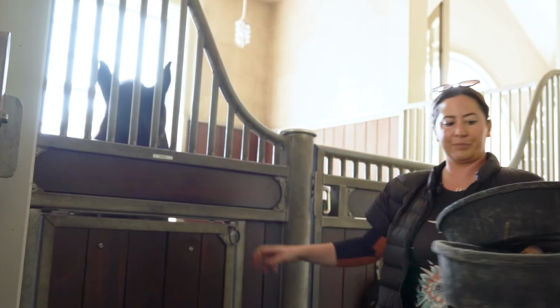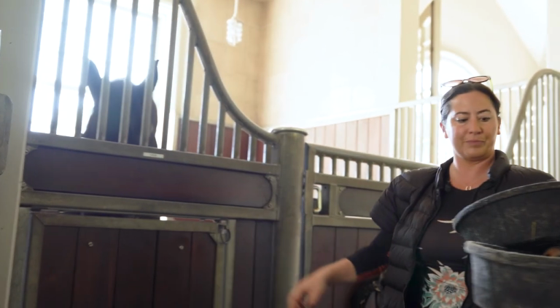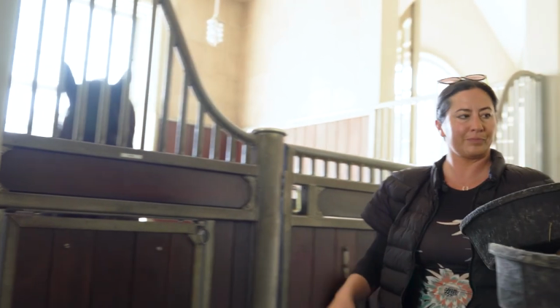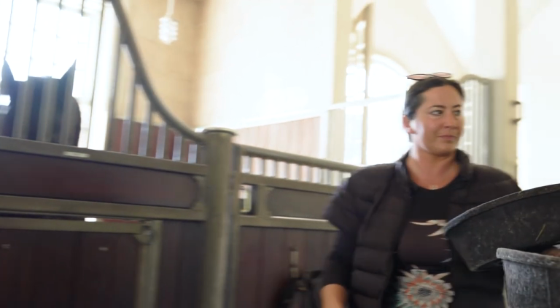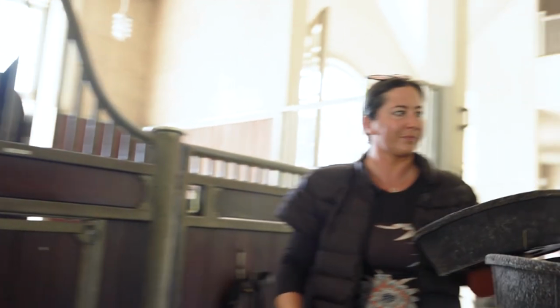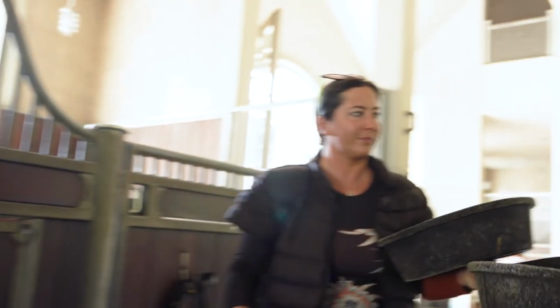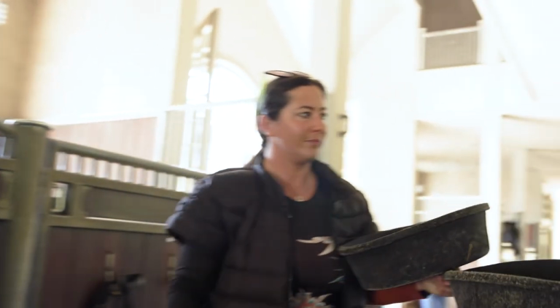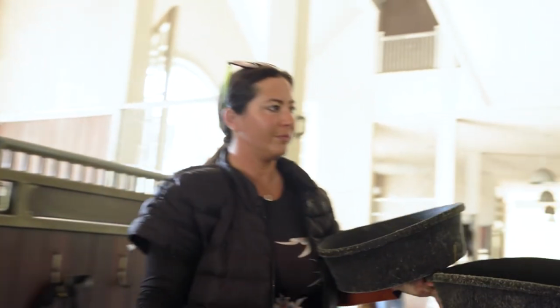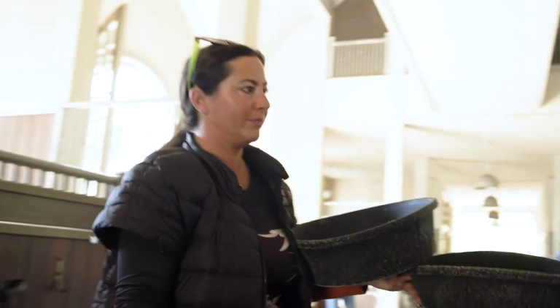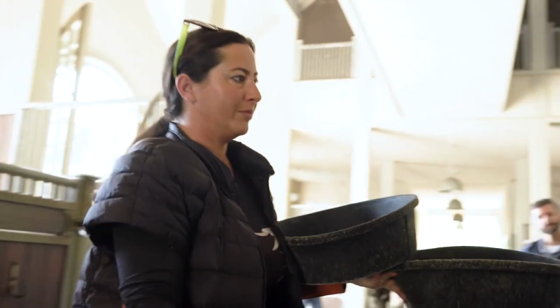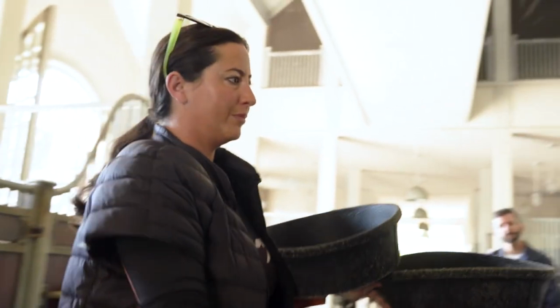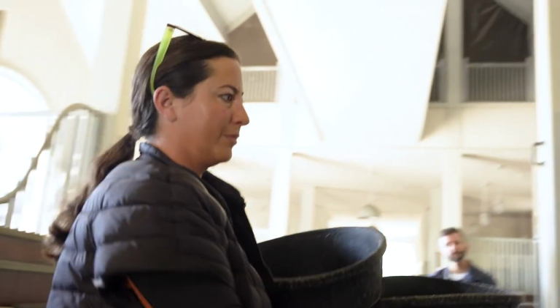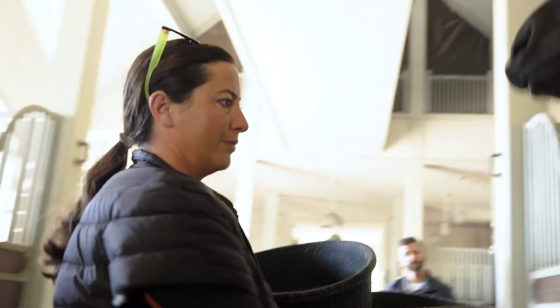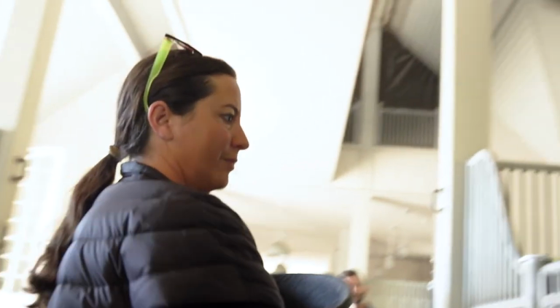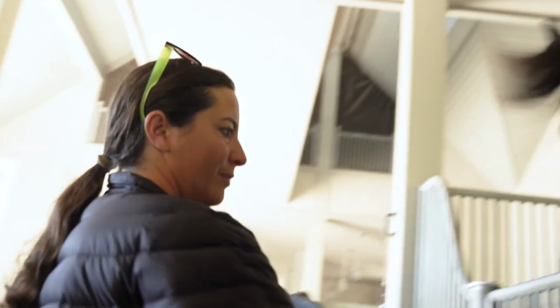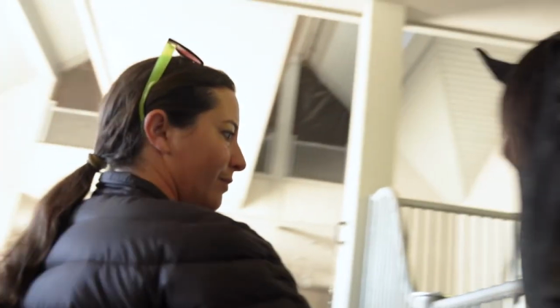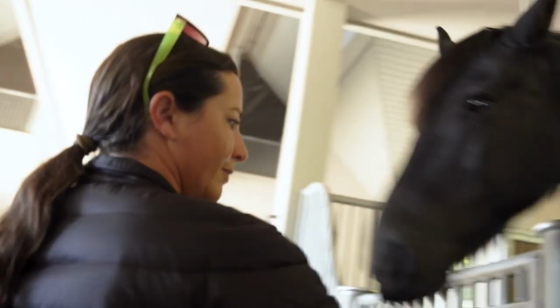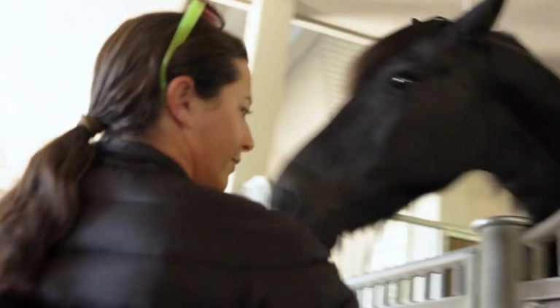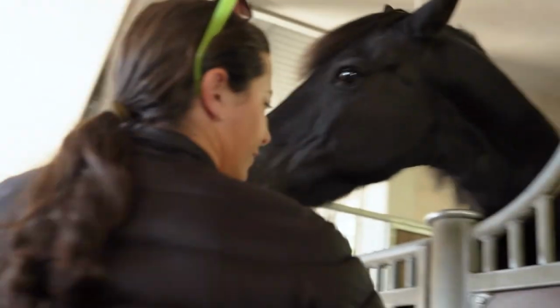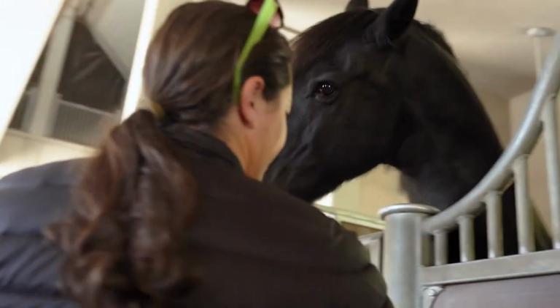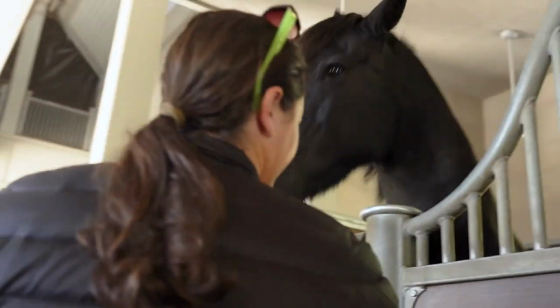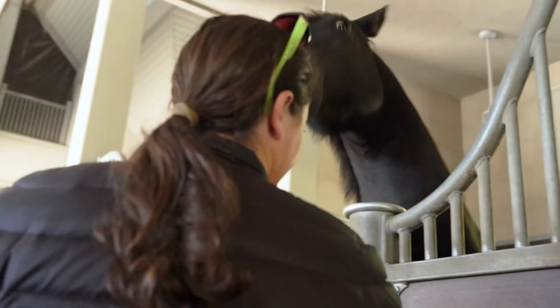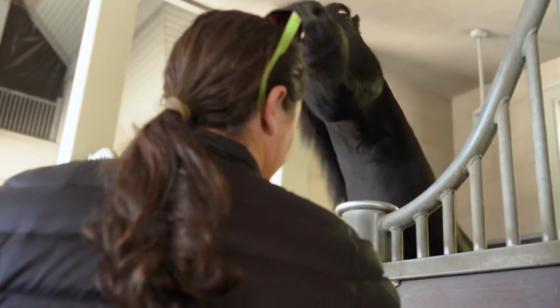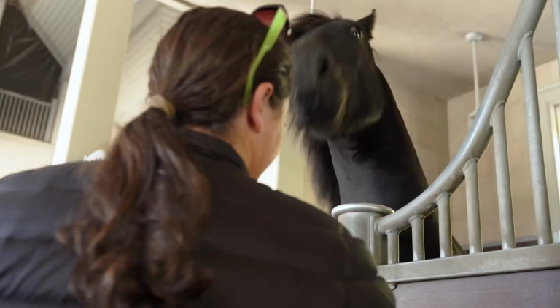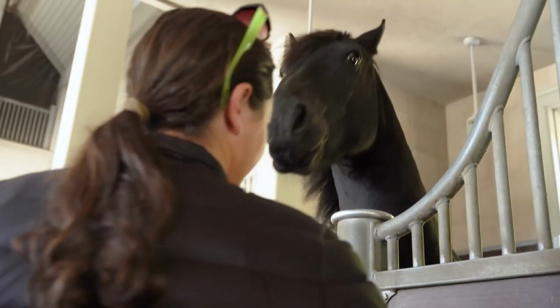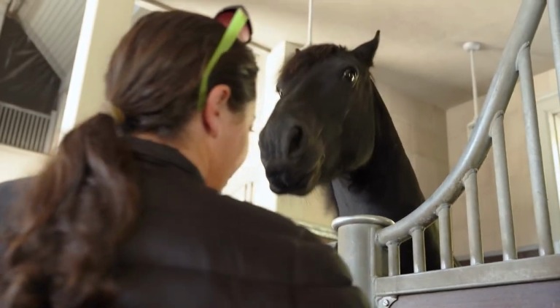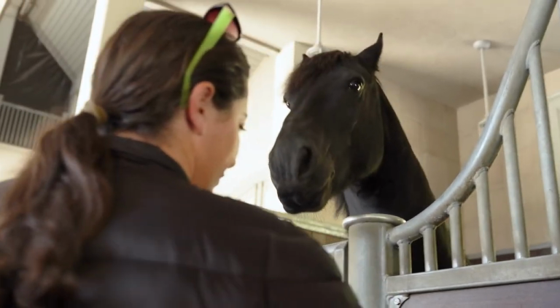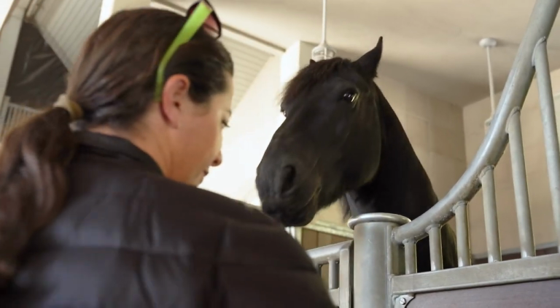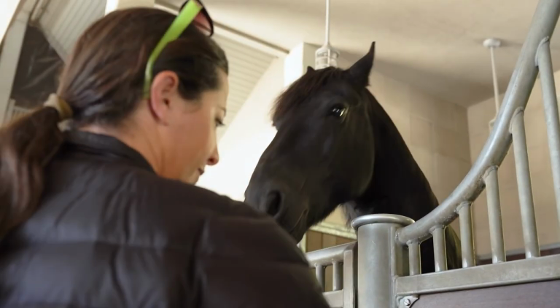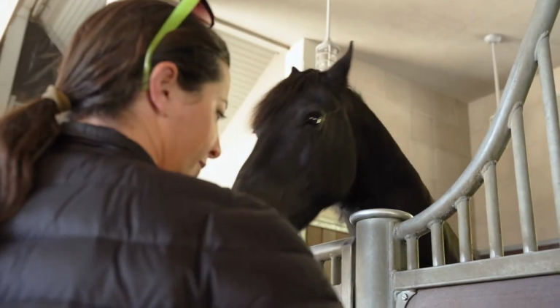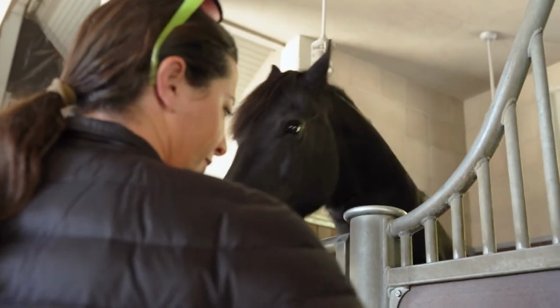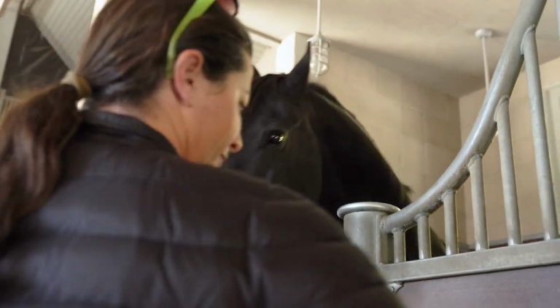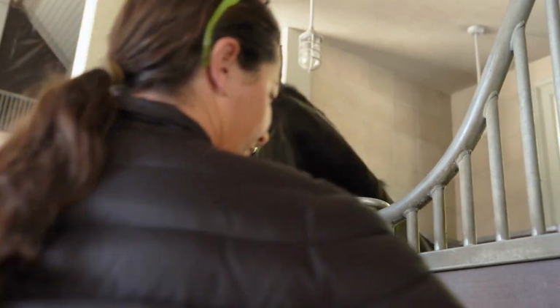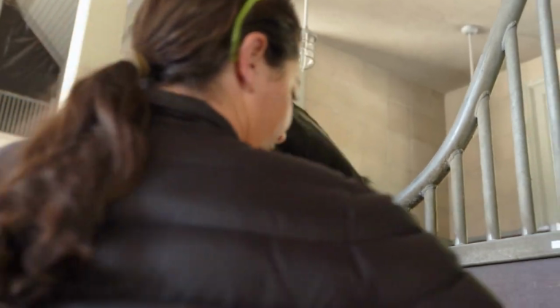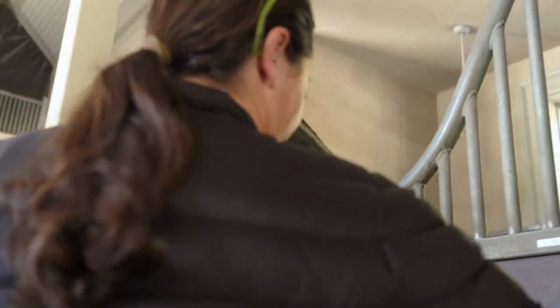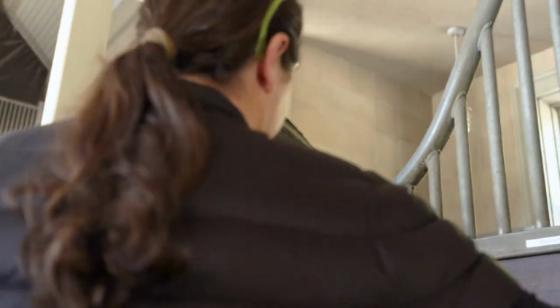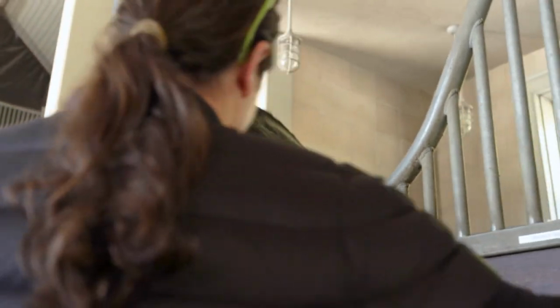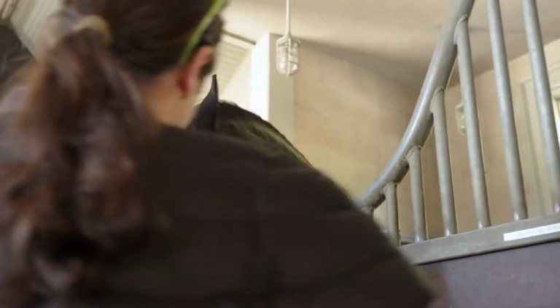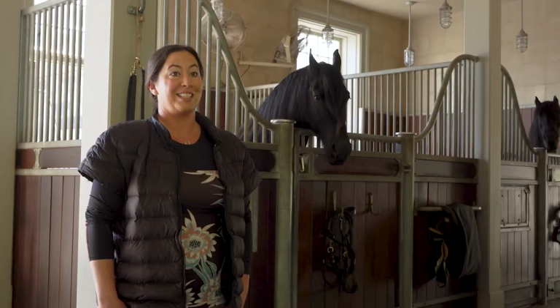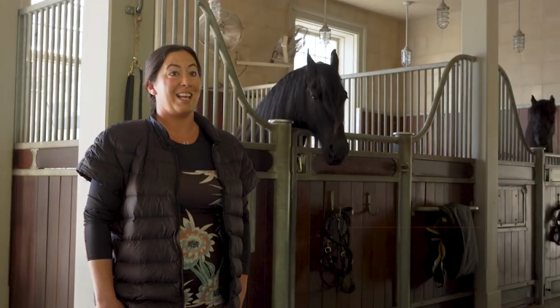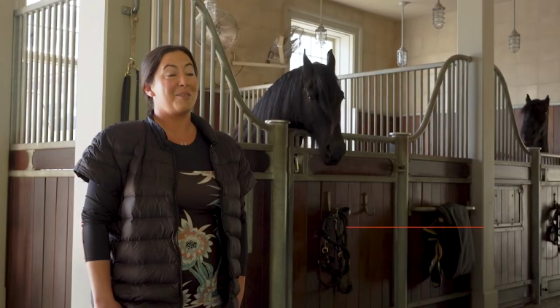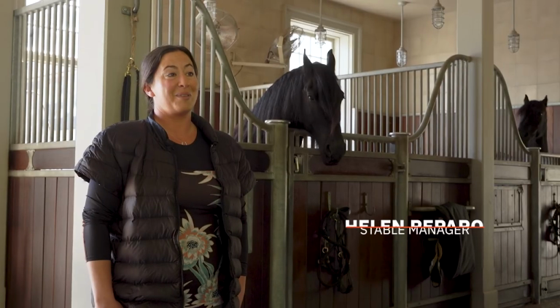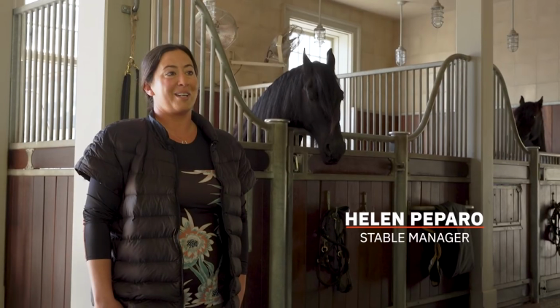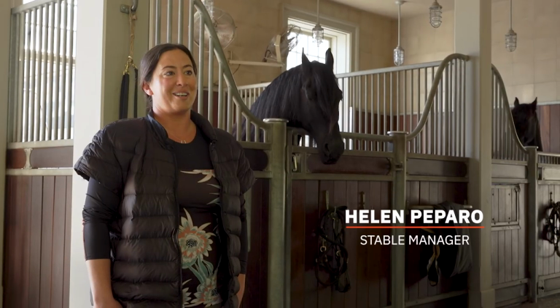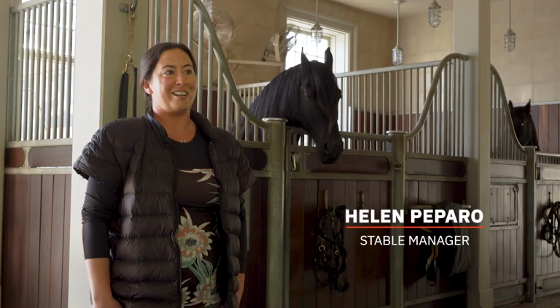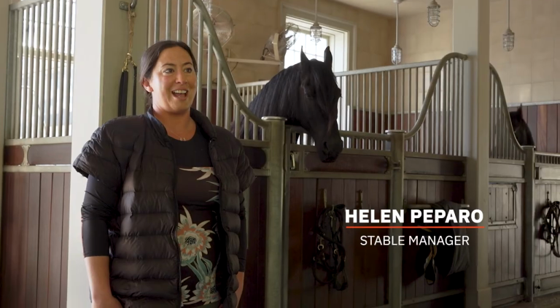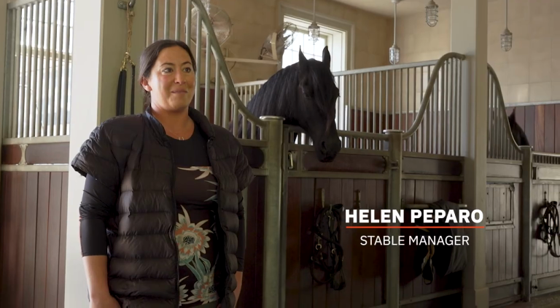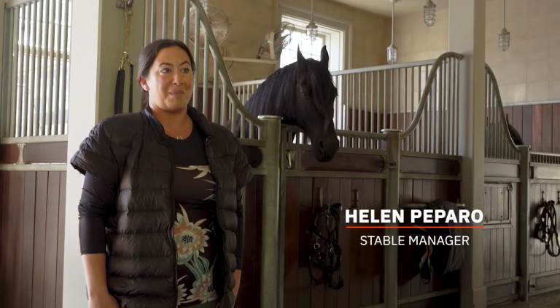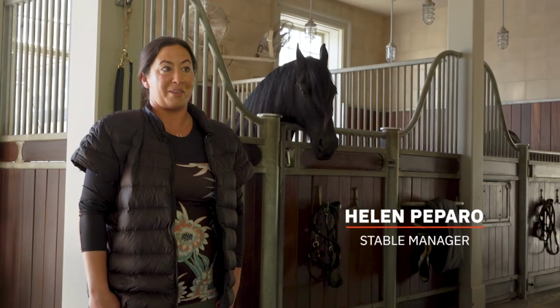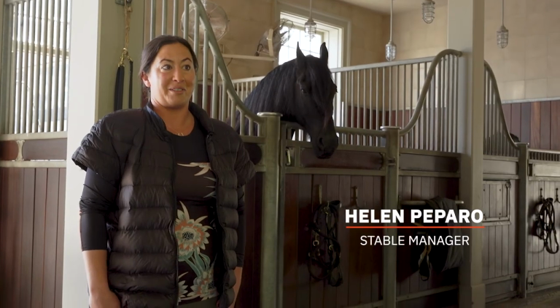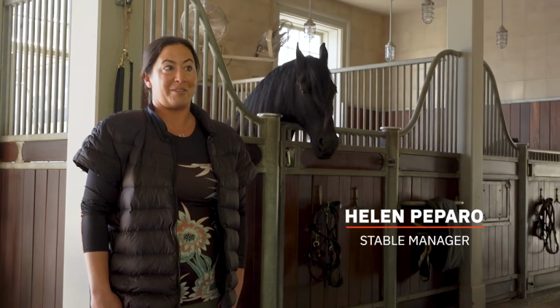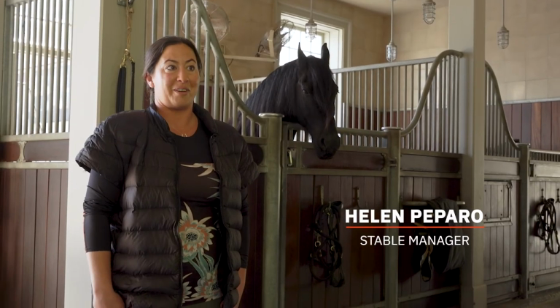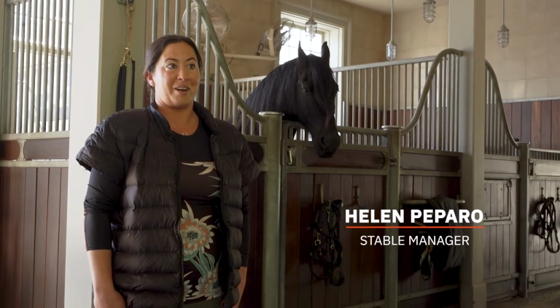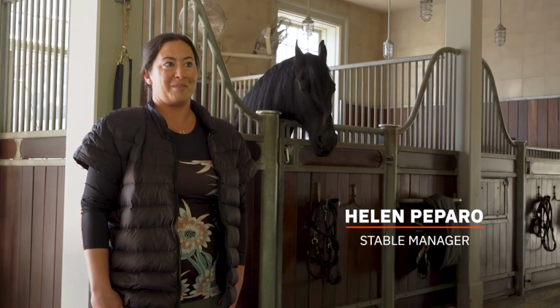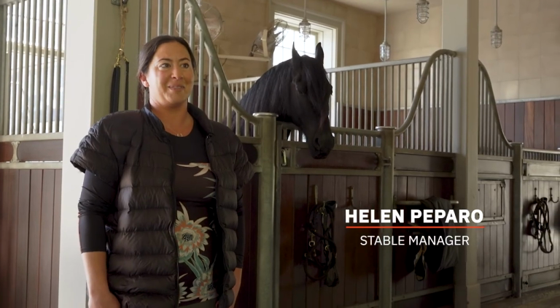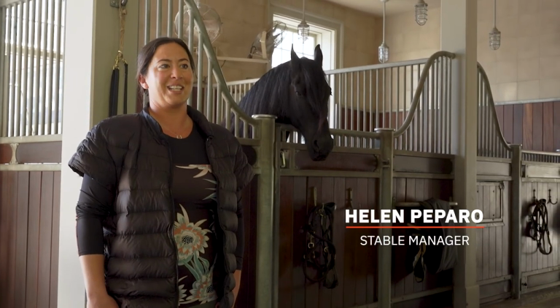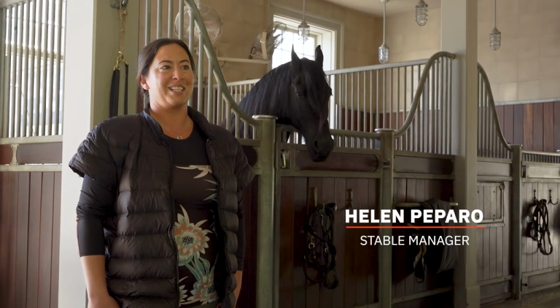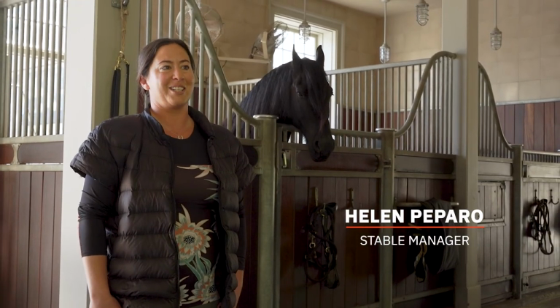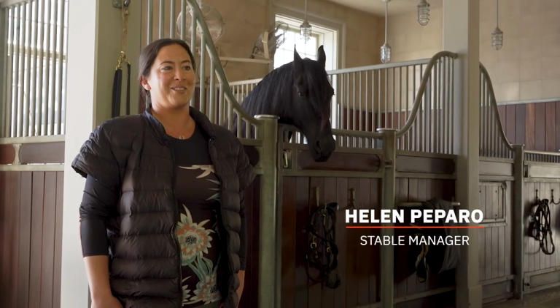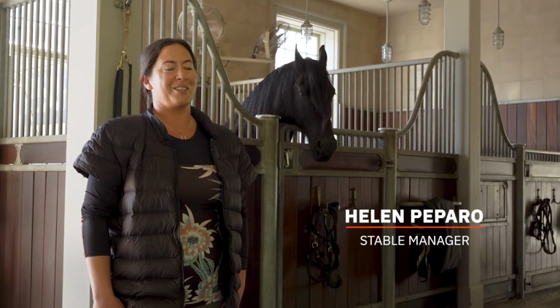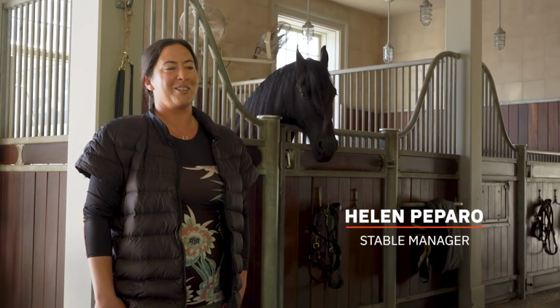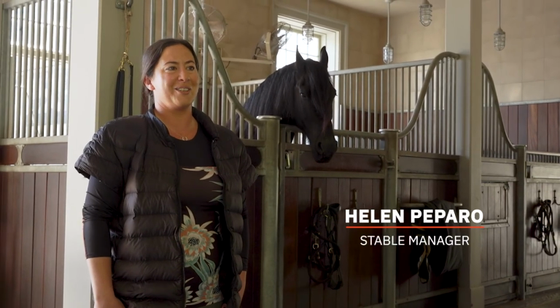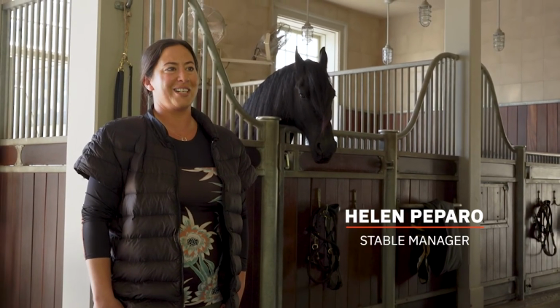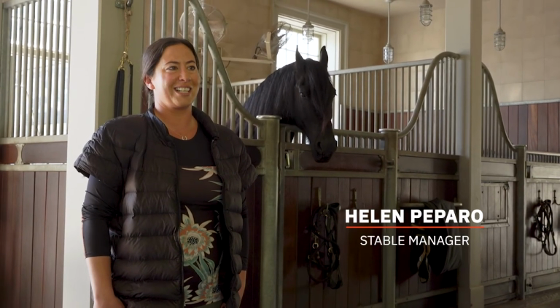Hi, I'm Helen Papagro. I'm Martha Stewart's manager of her horse farm. Today we are at Martha's farm in Katona, New York.